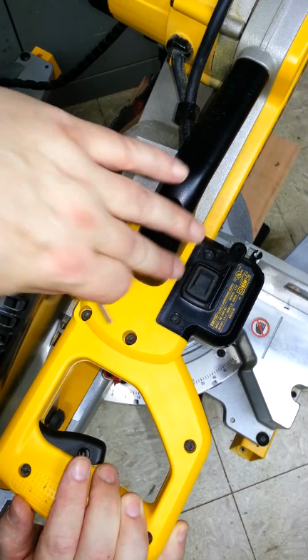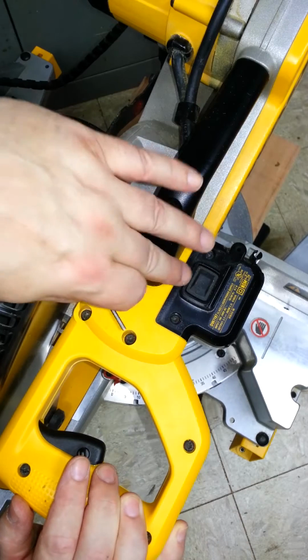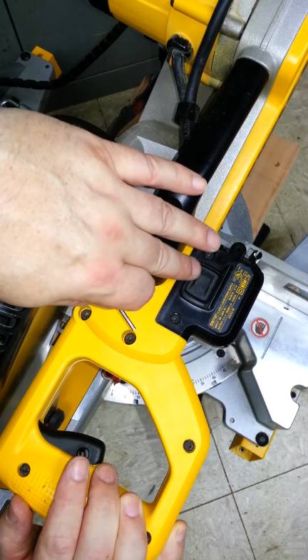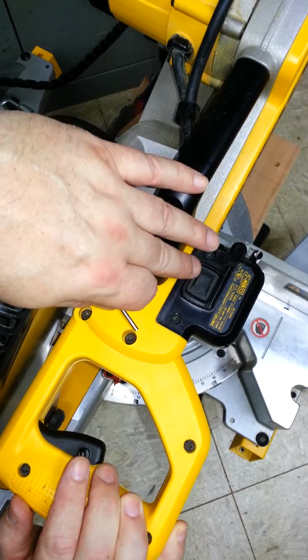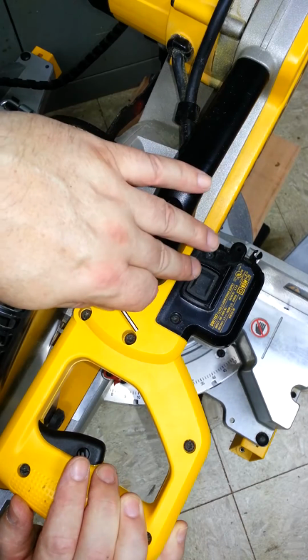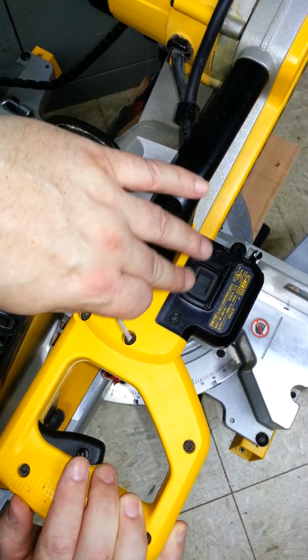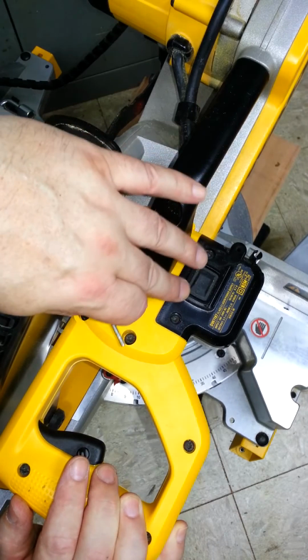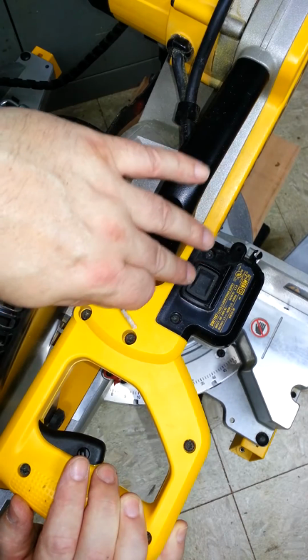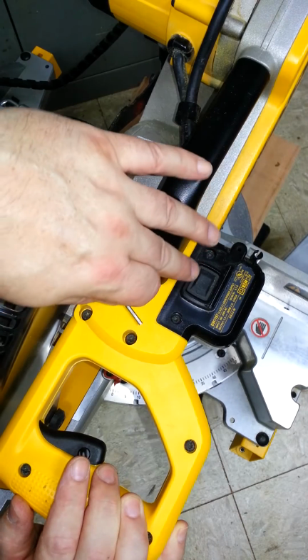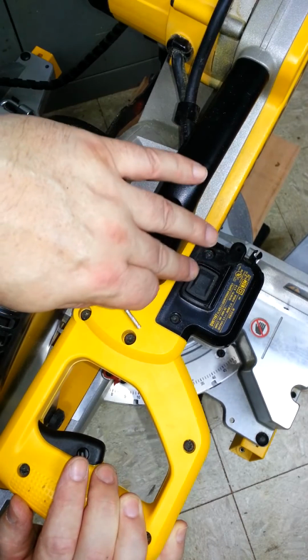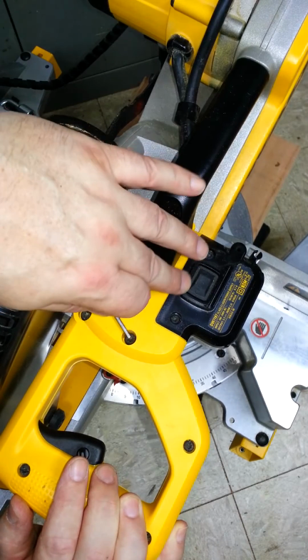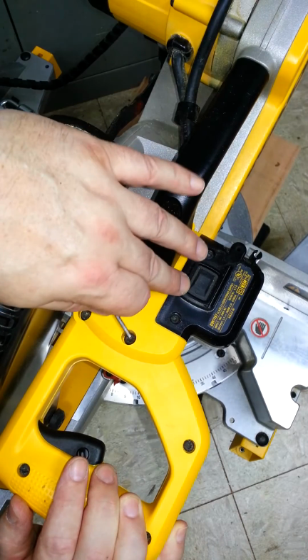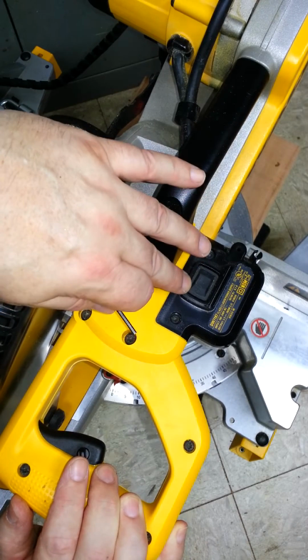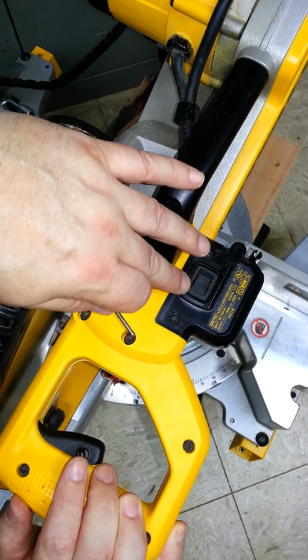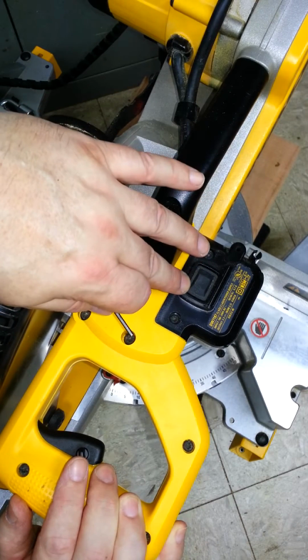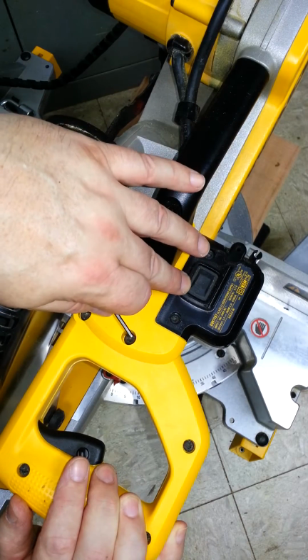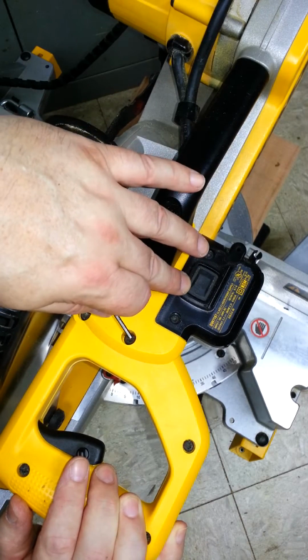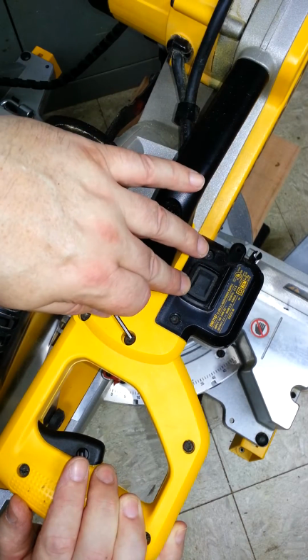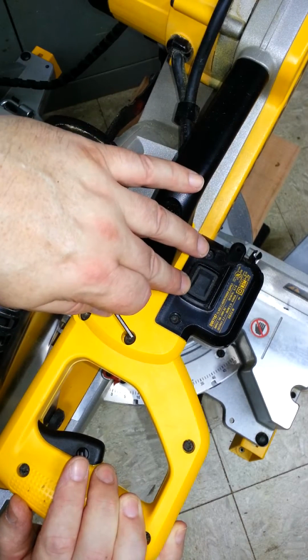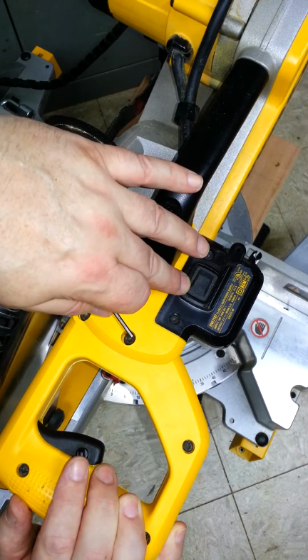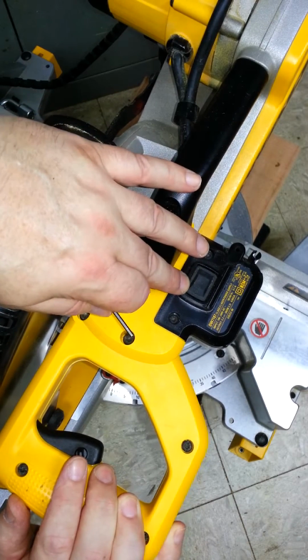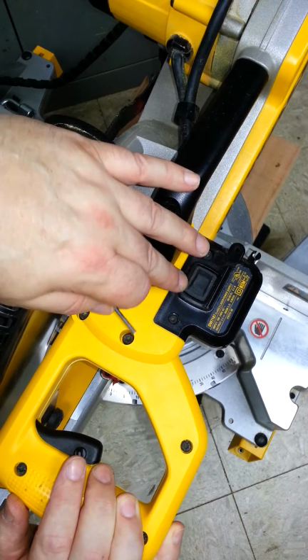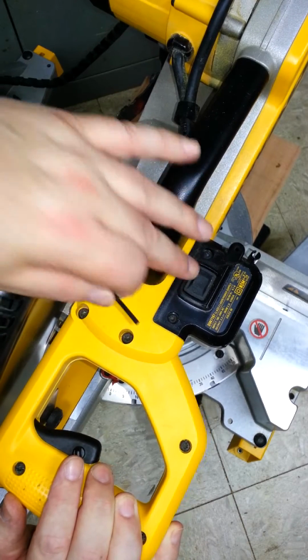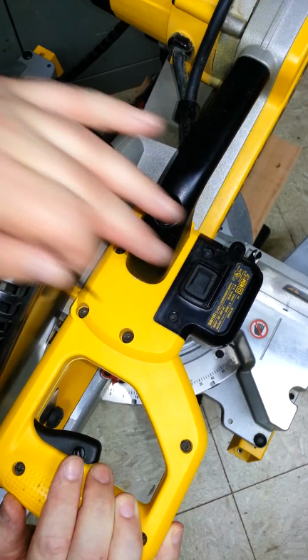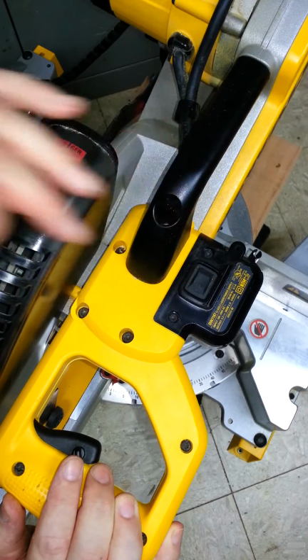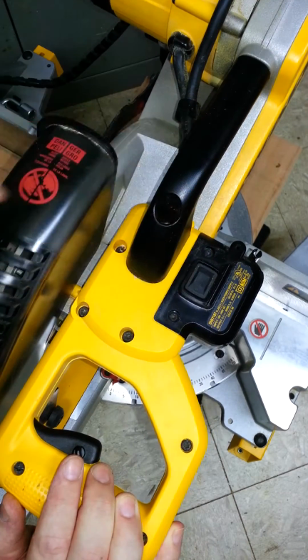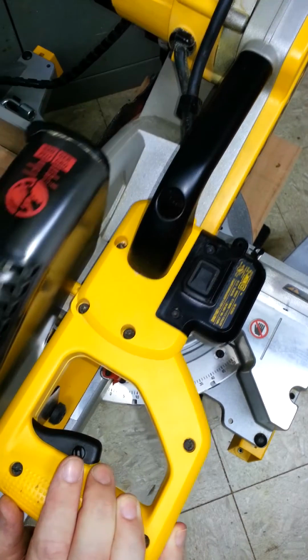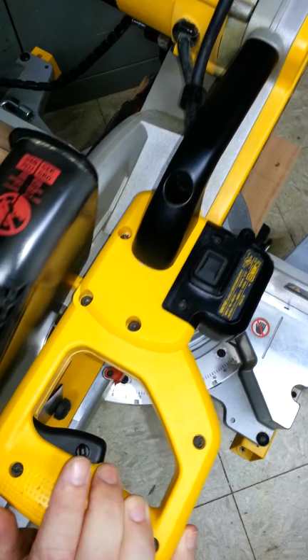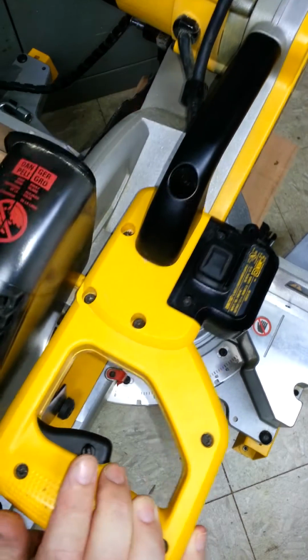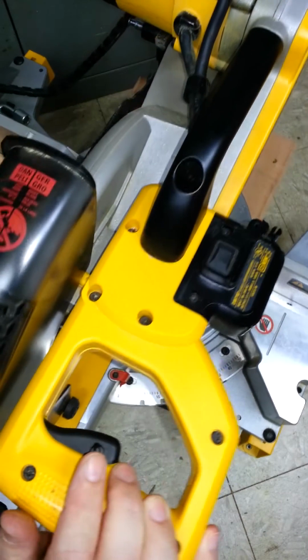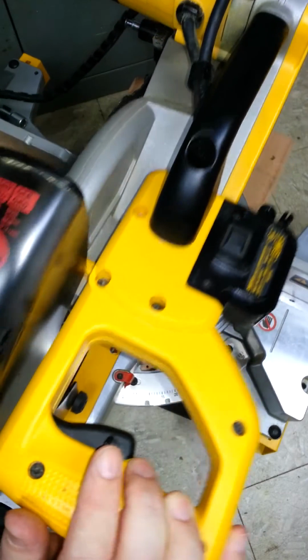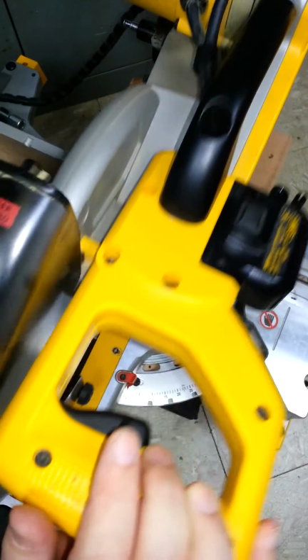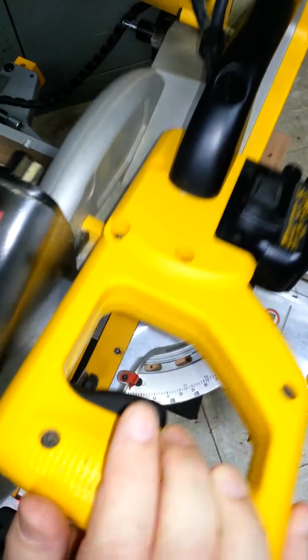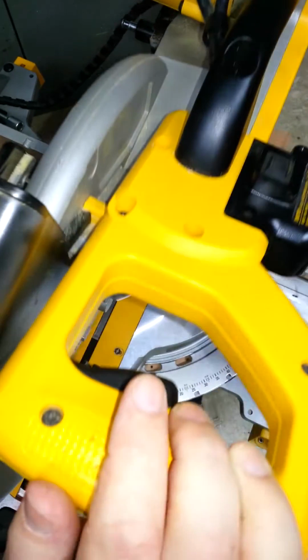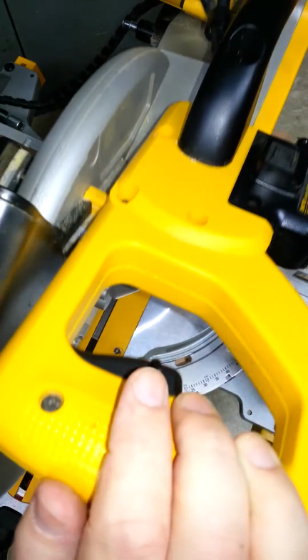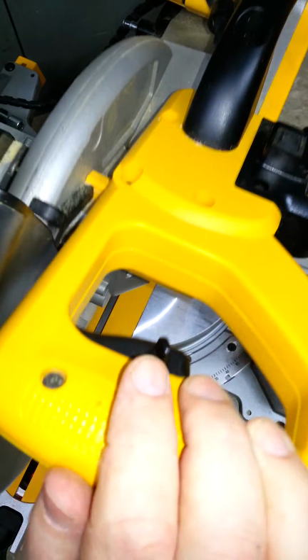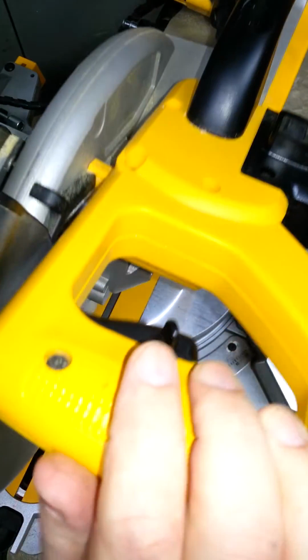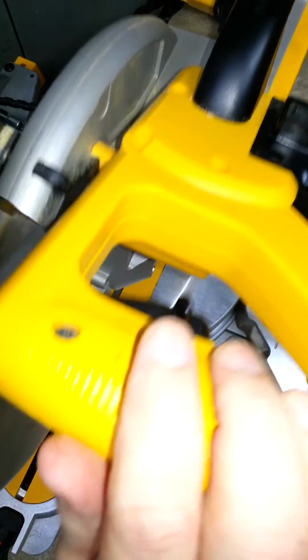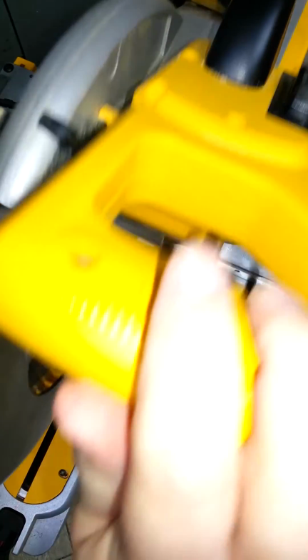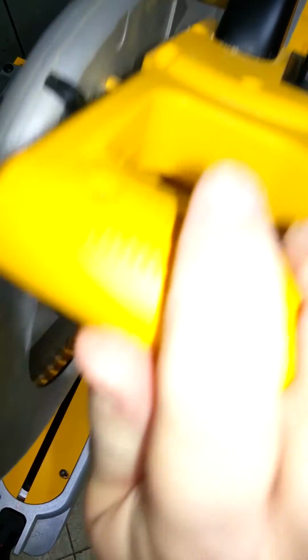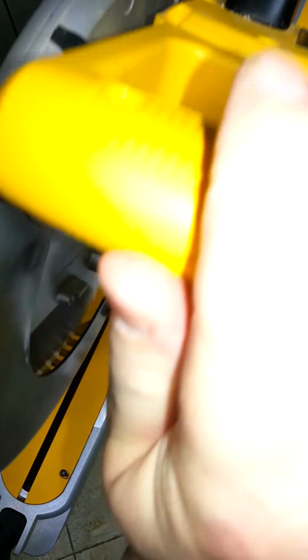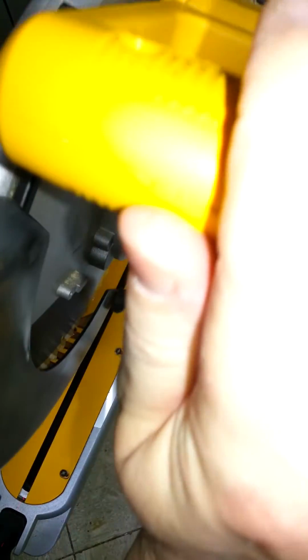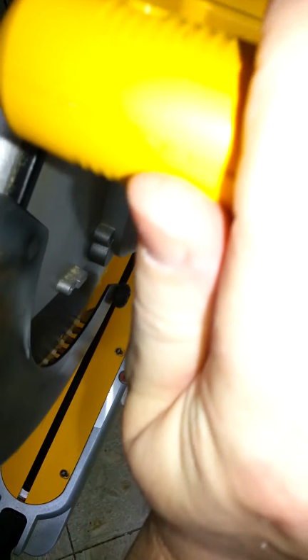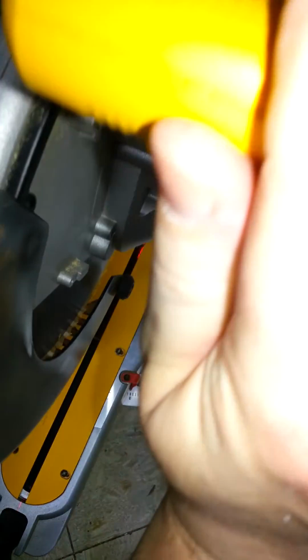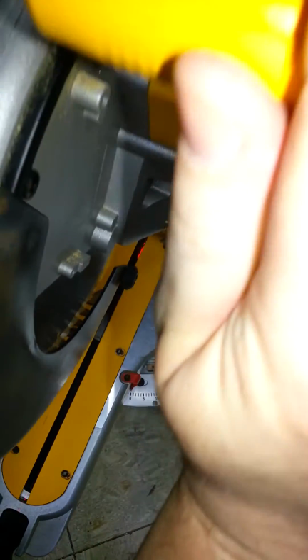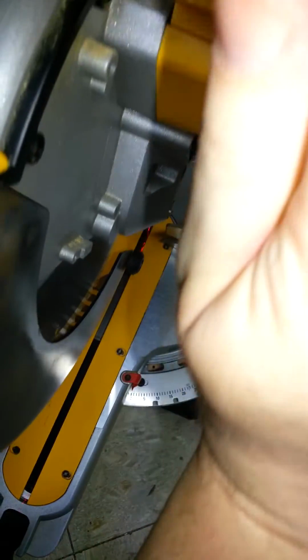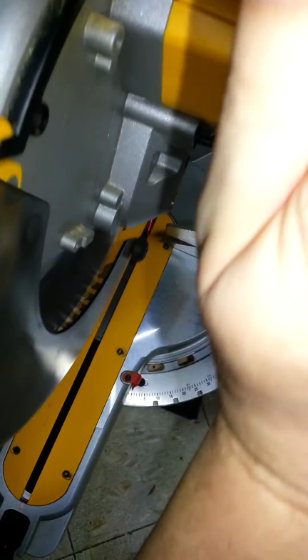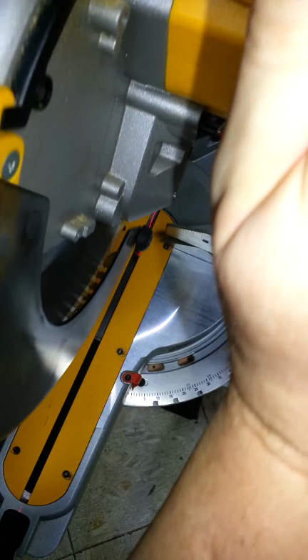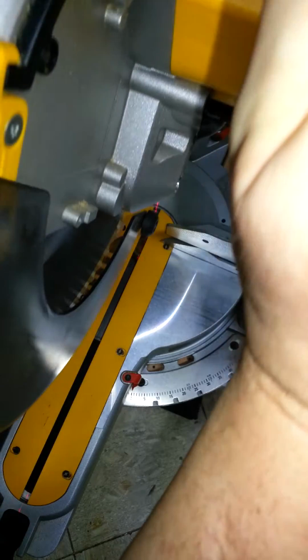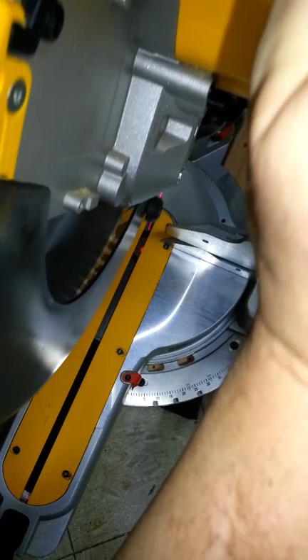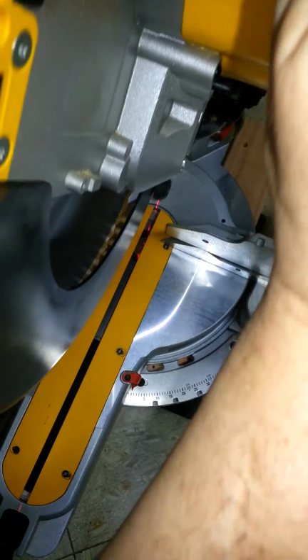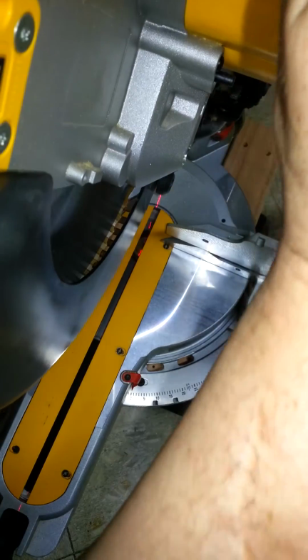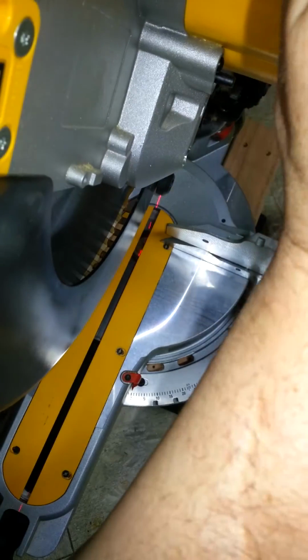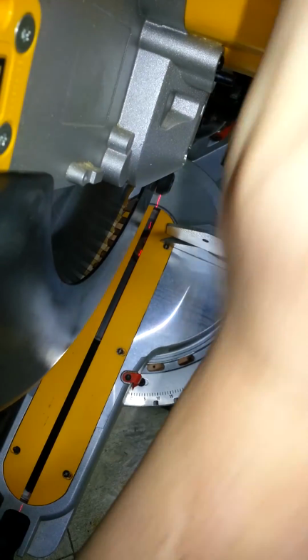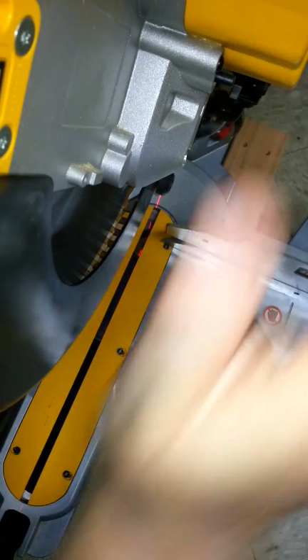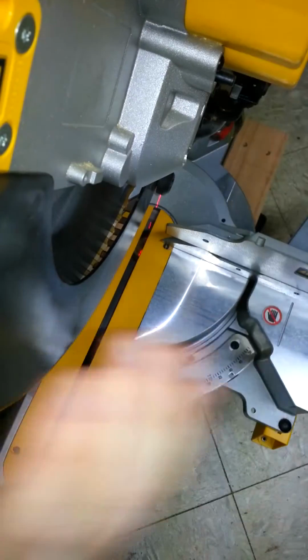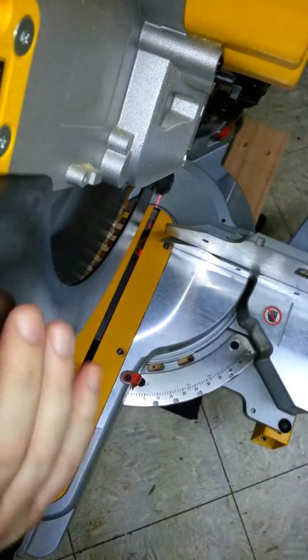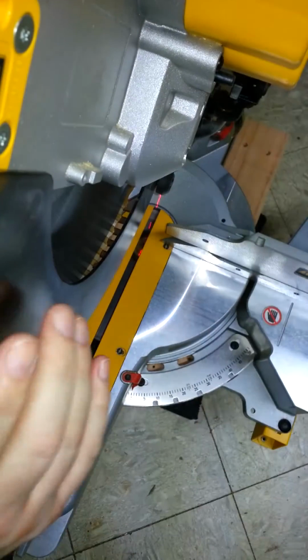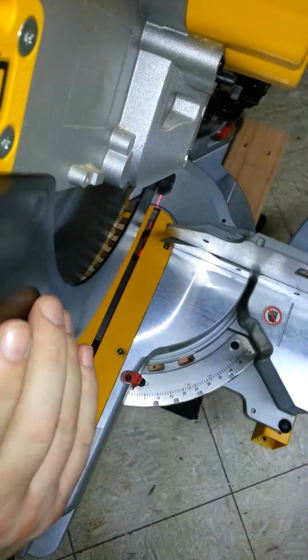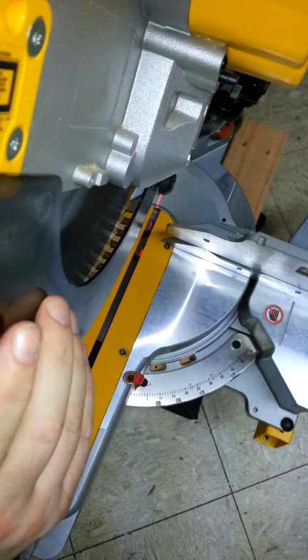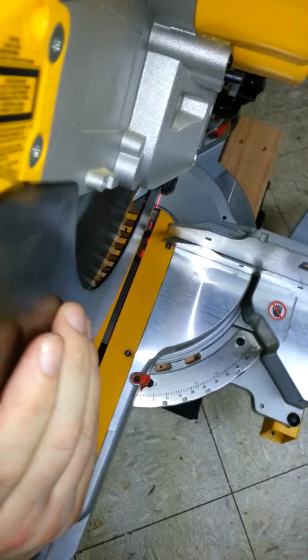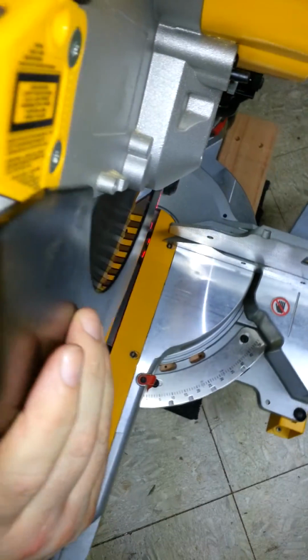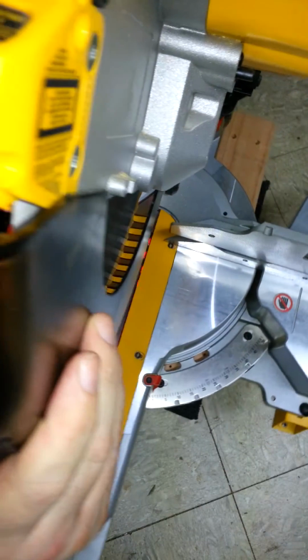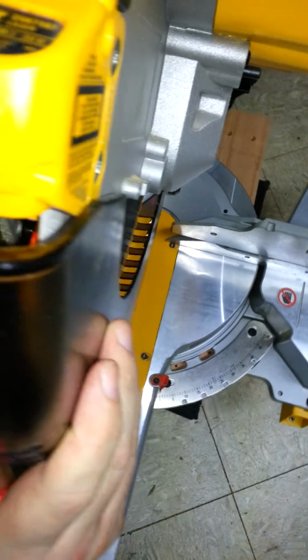Since I already plugged in the saw, we're going to turn on the laser right here to toggle.